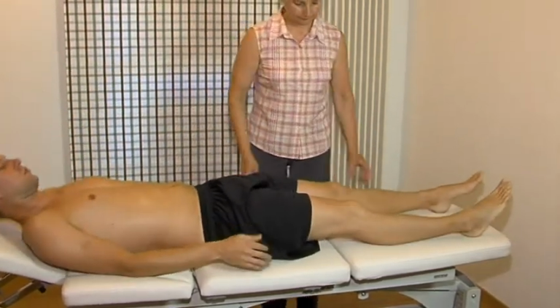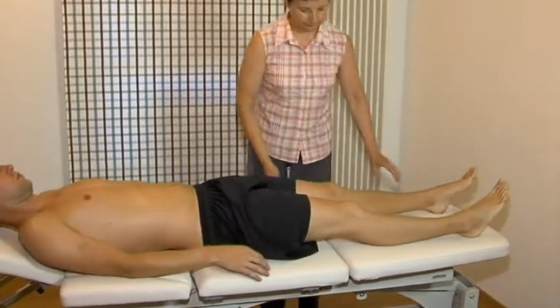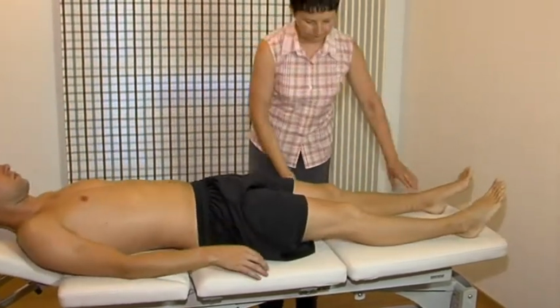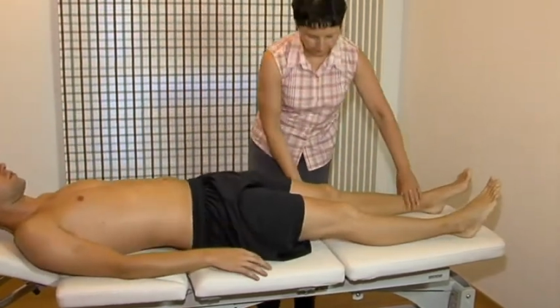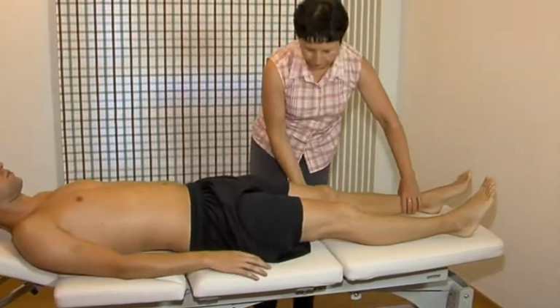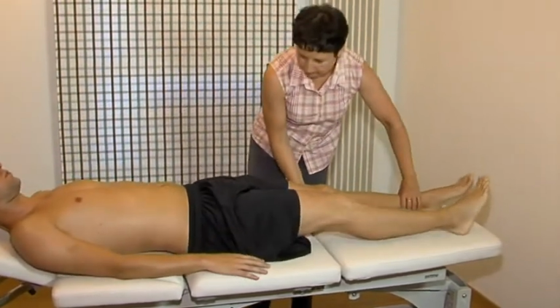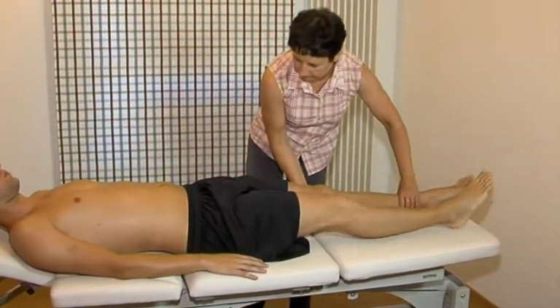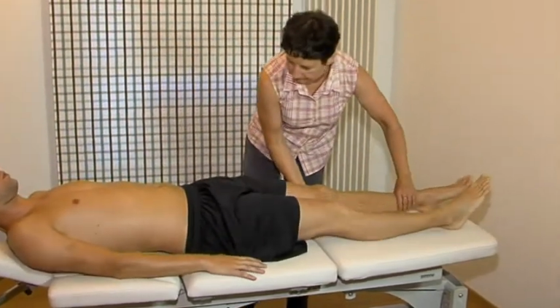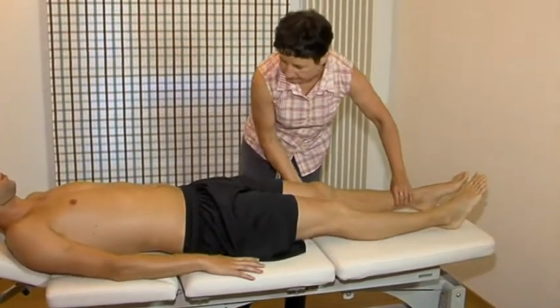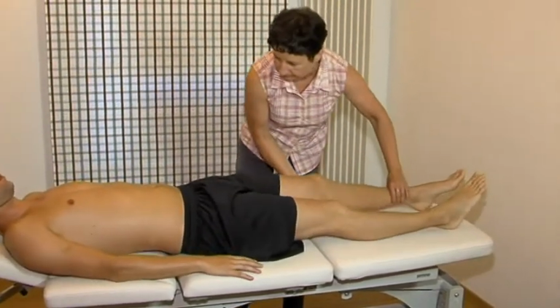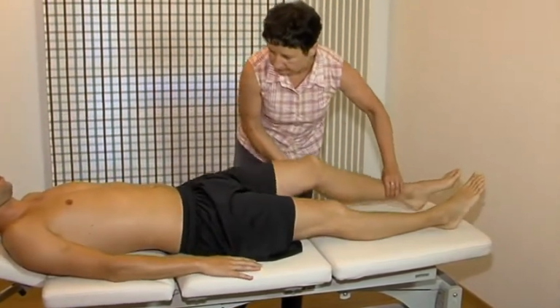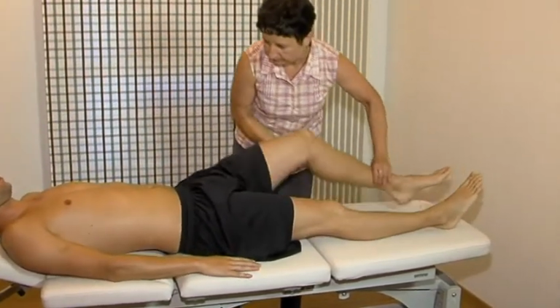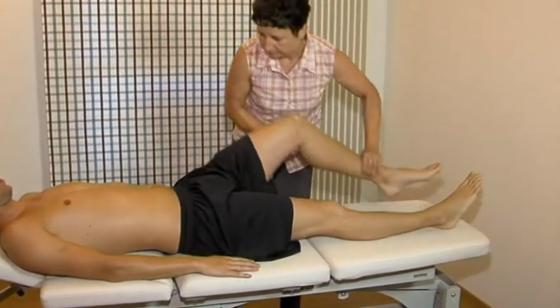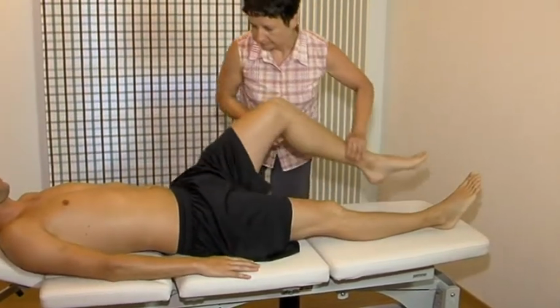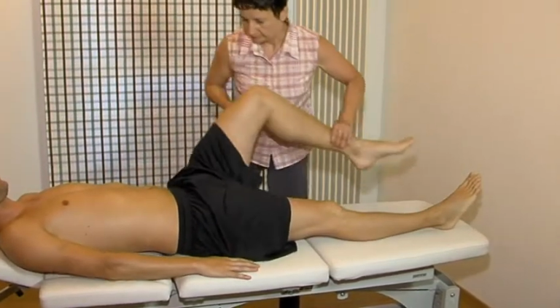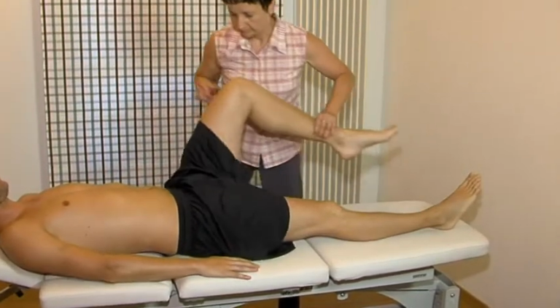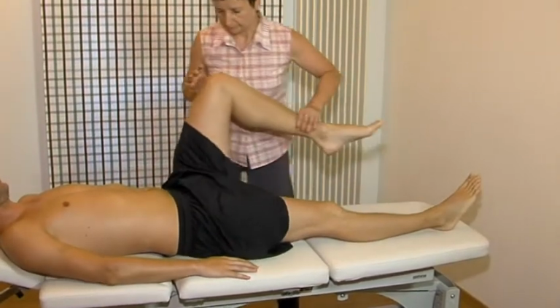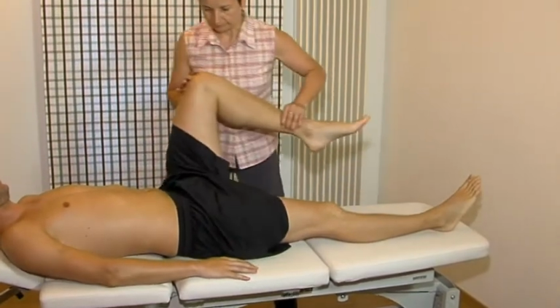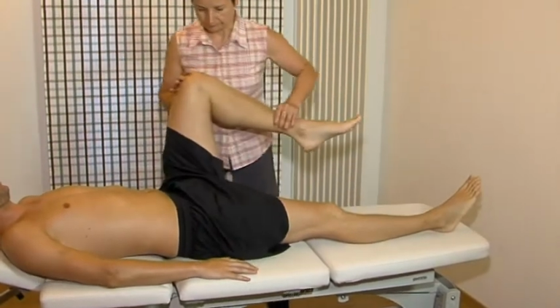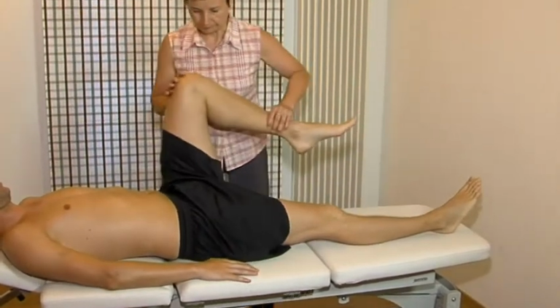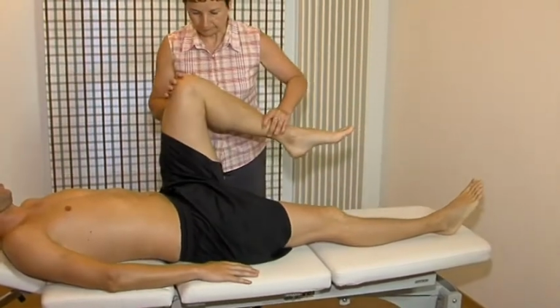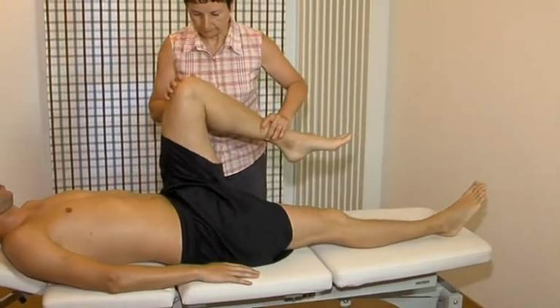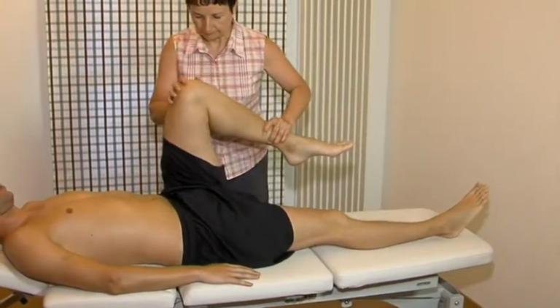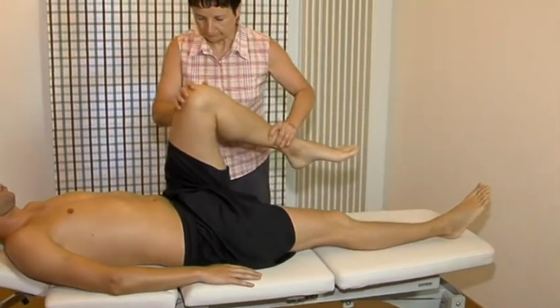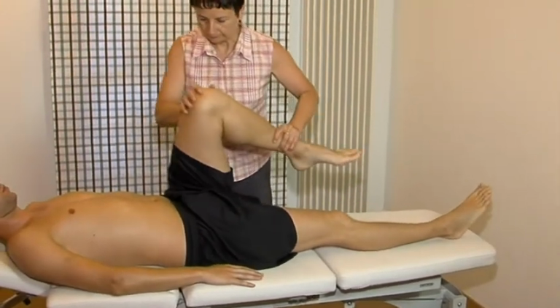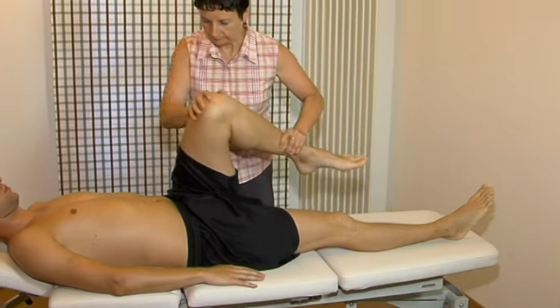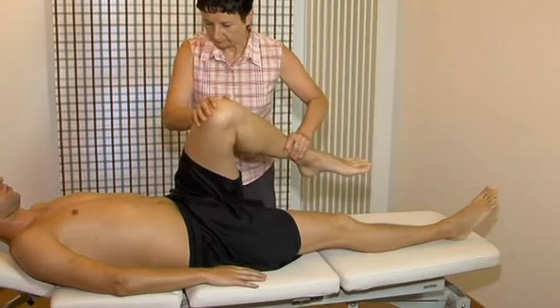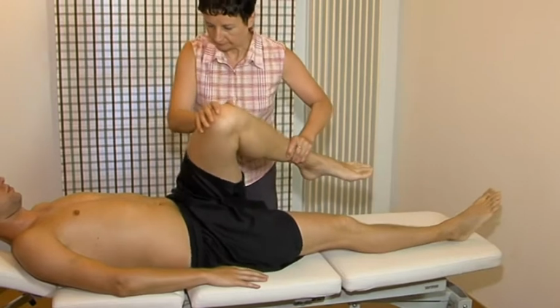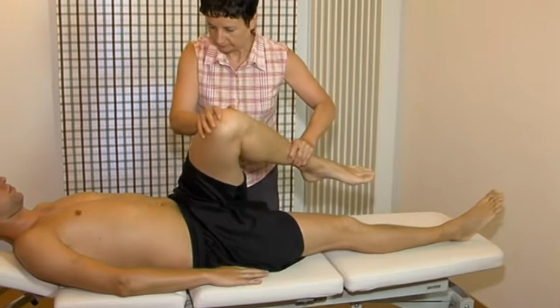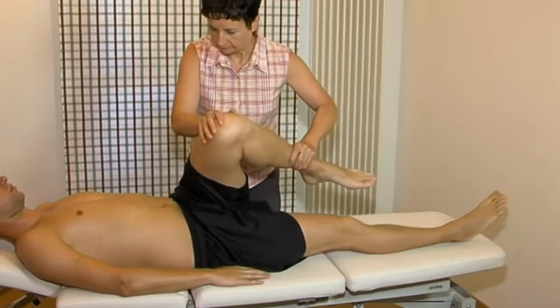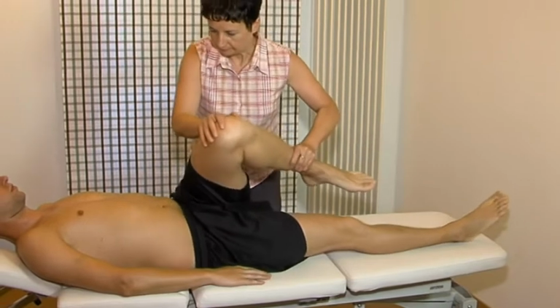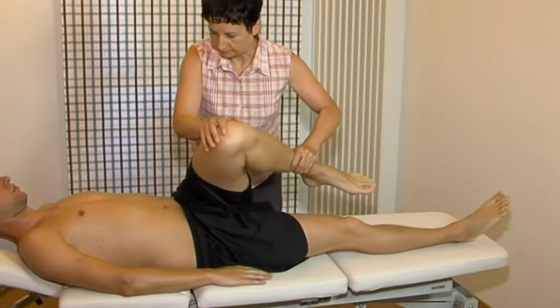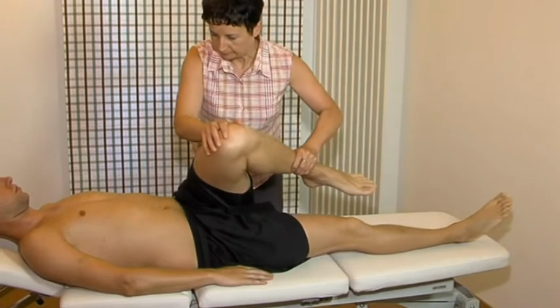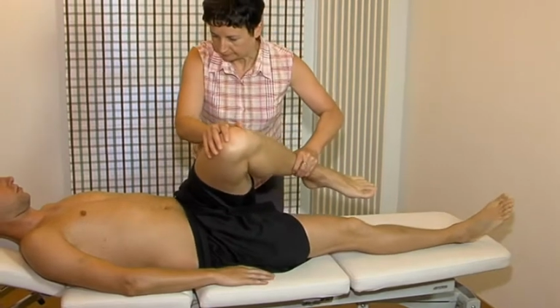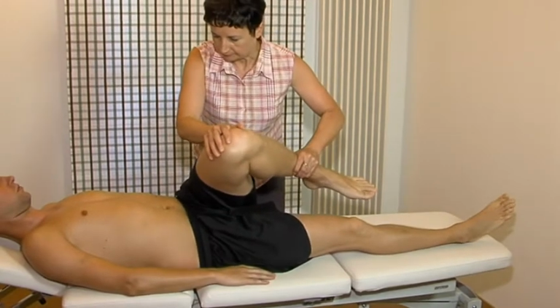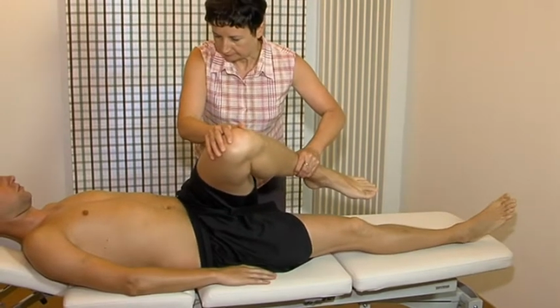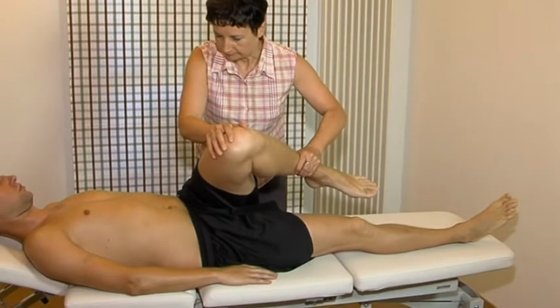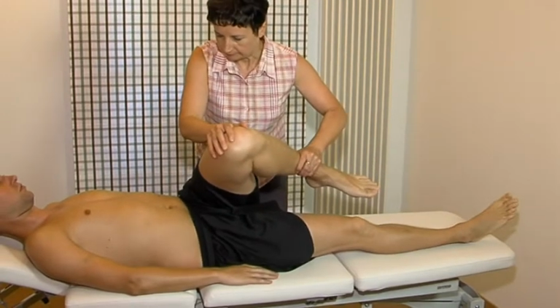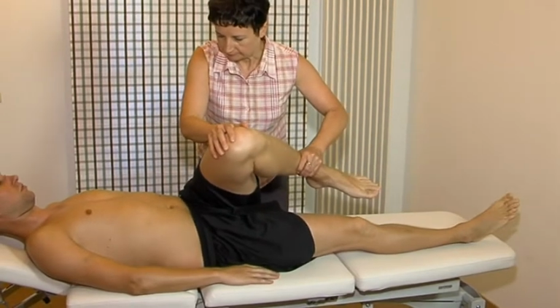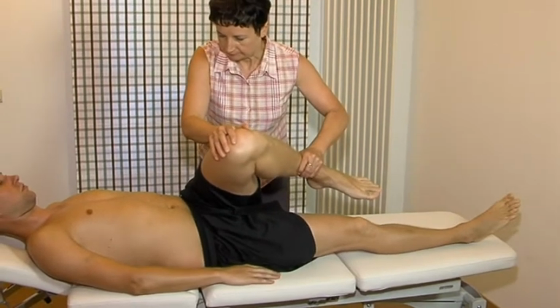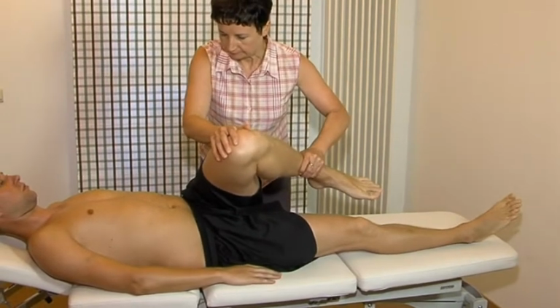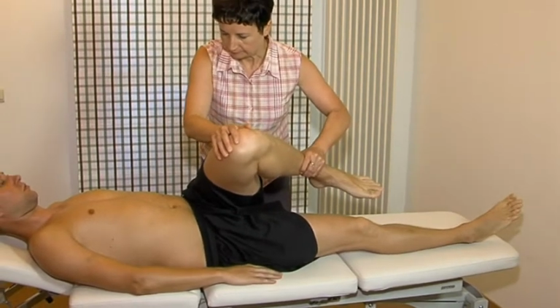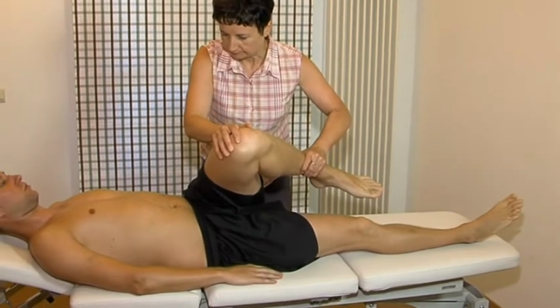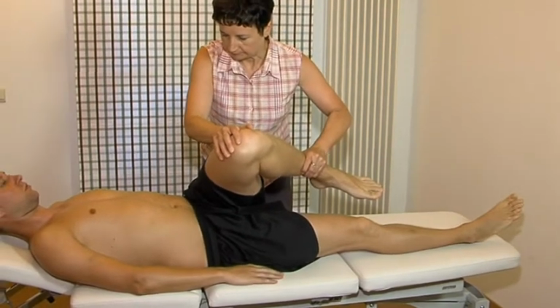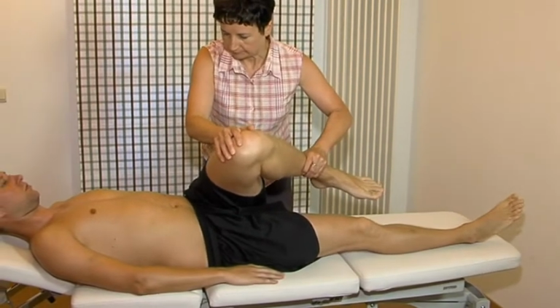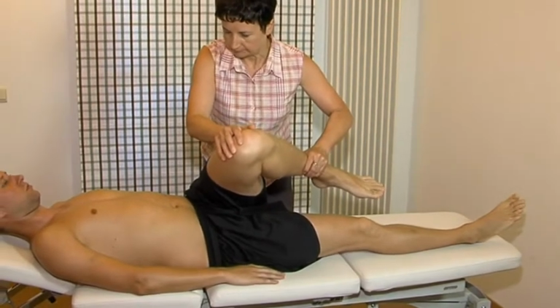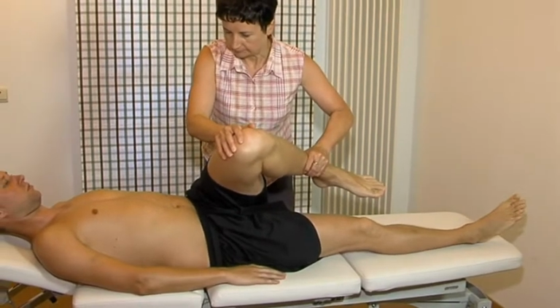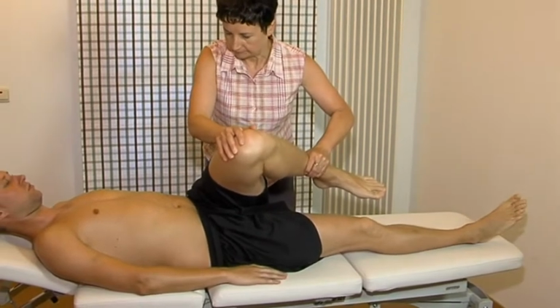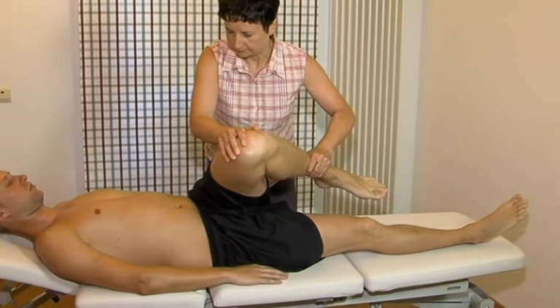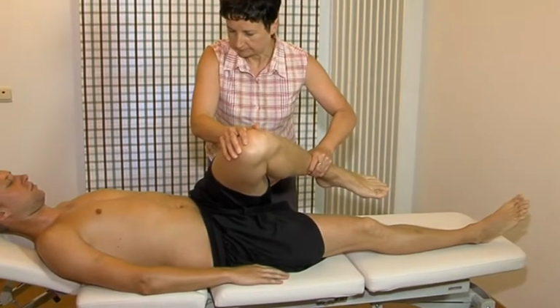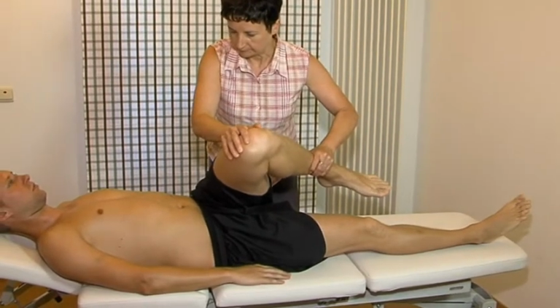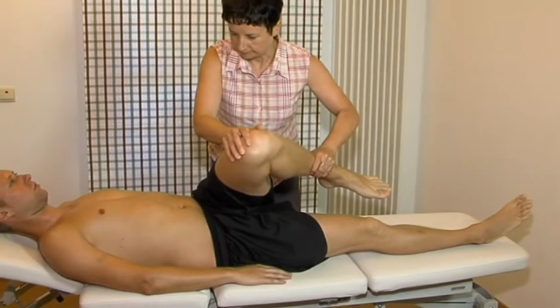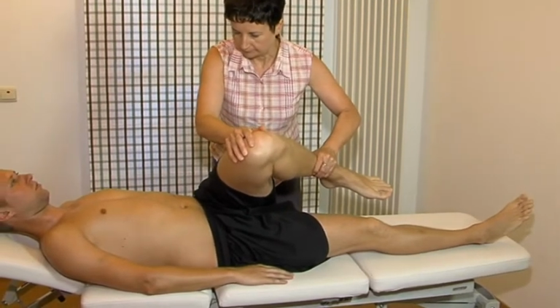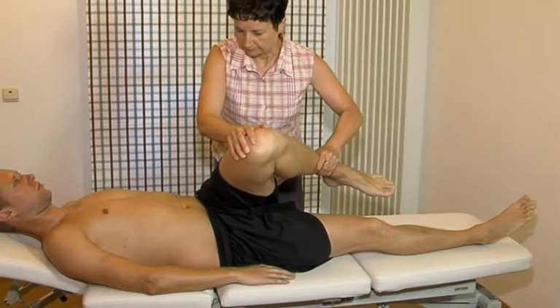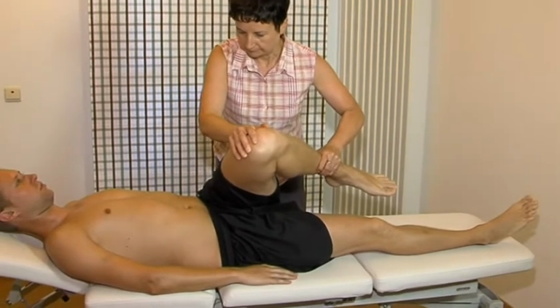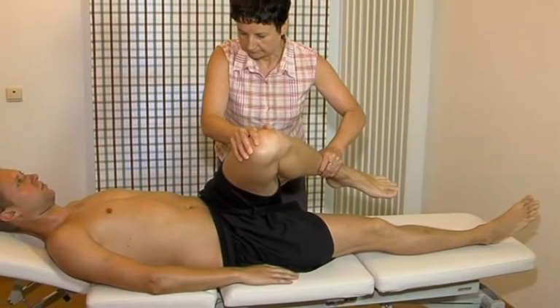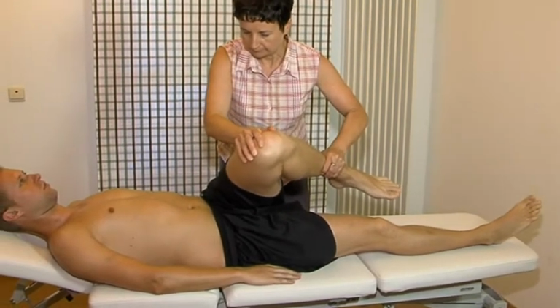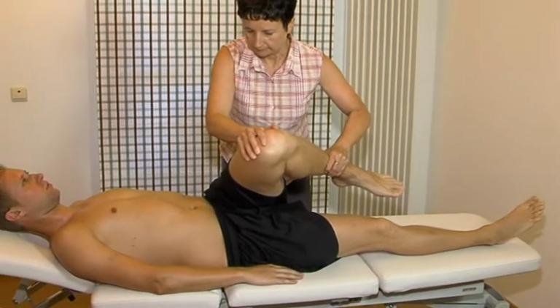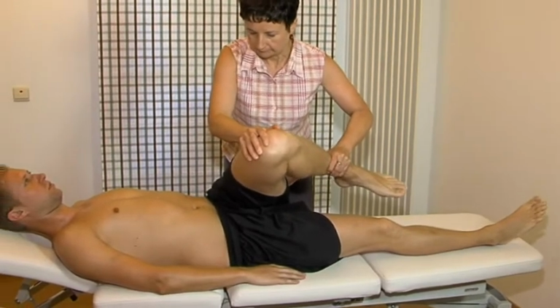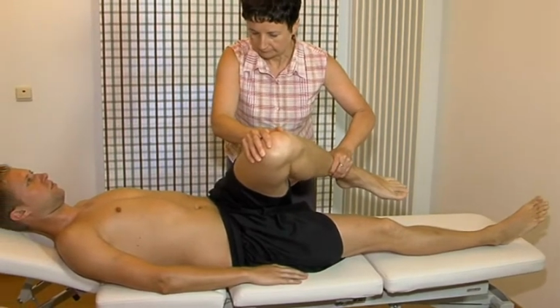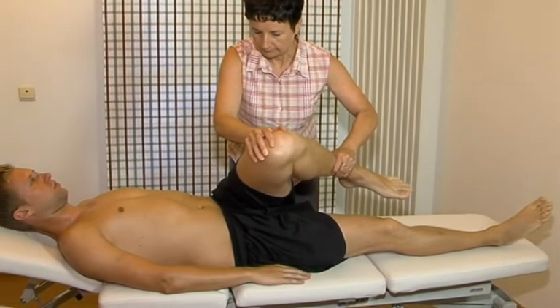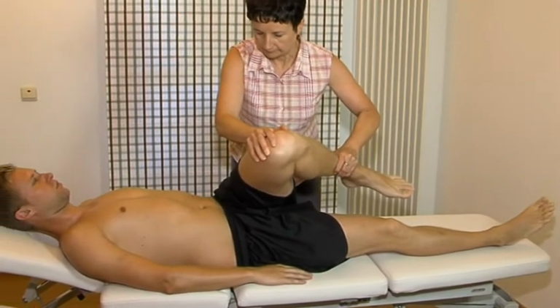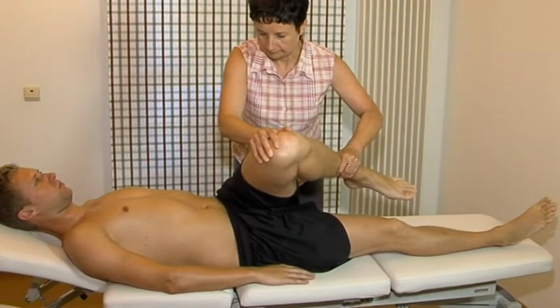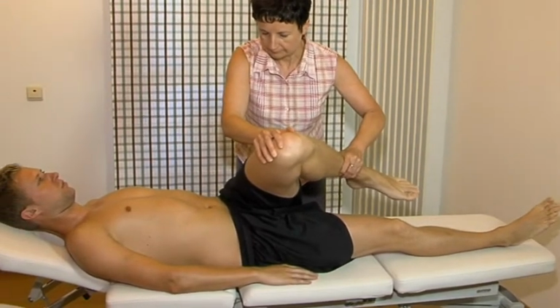Passive adduction from 90 degrees of hip flexion, which is the main positive test in case of iliopsoas bursitis.